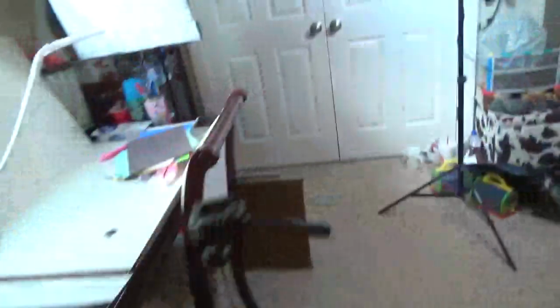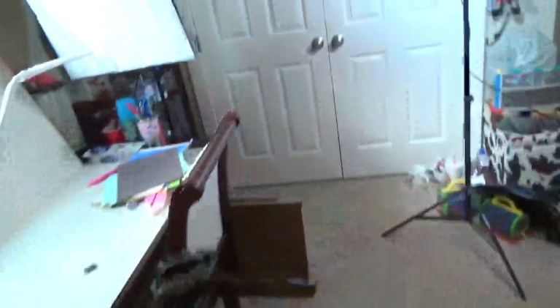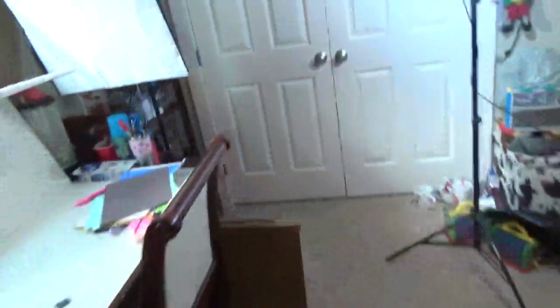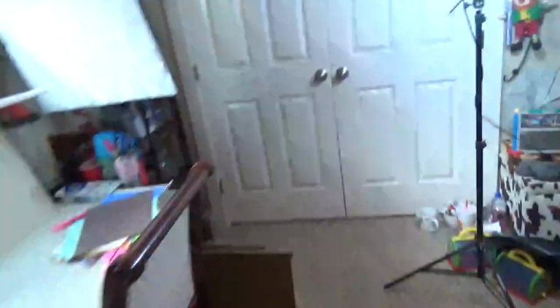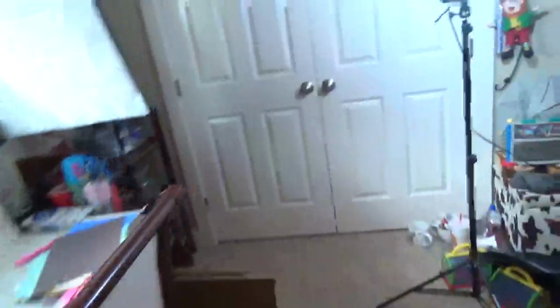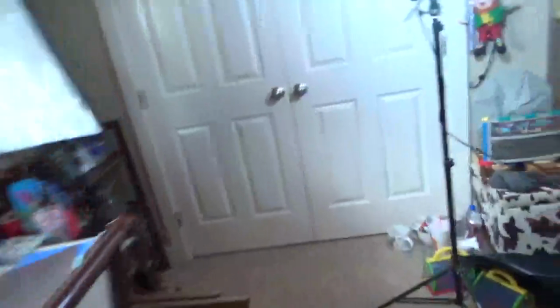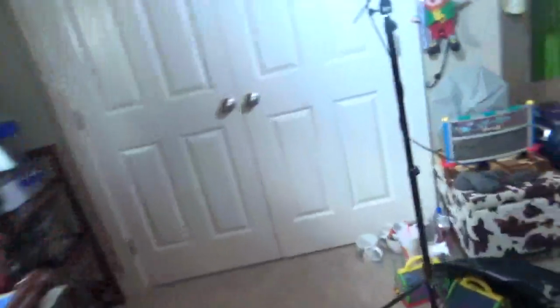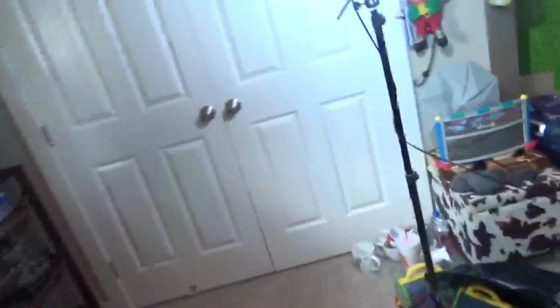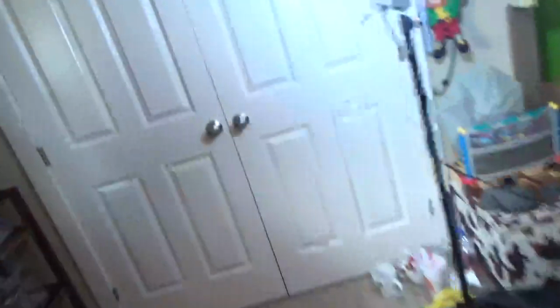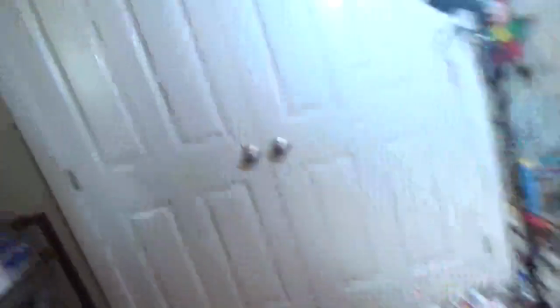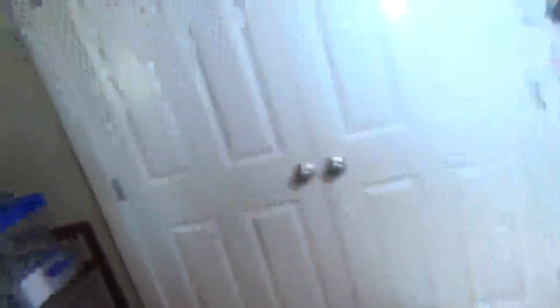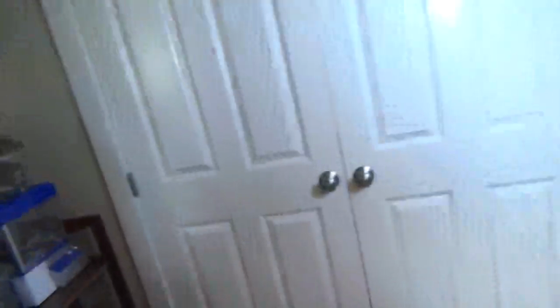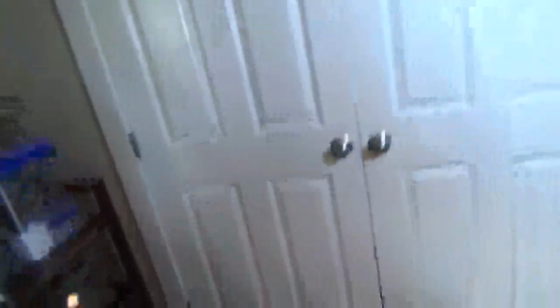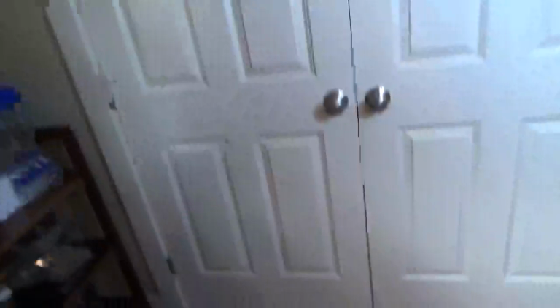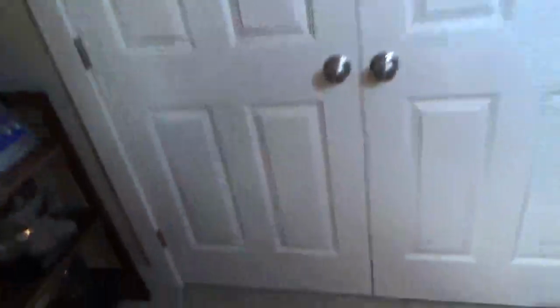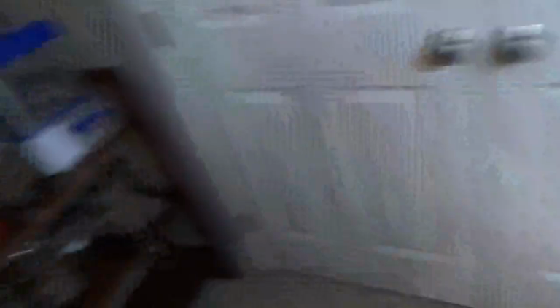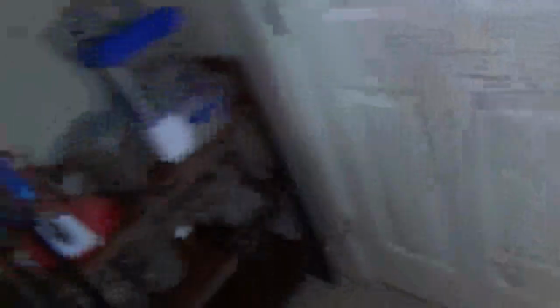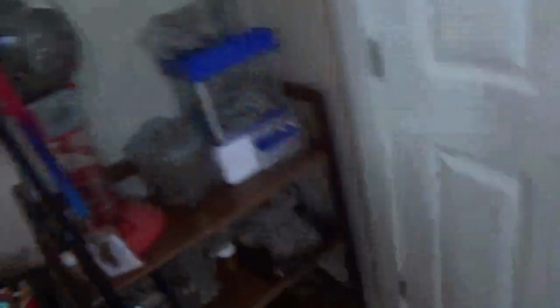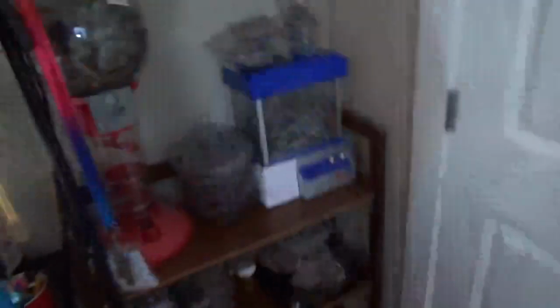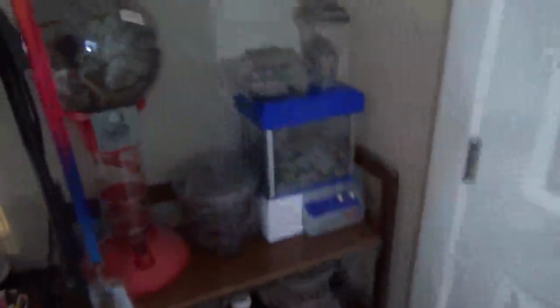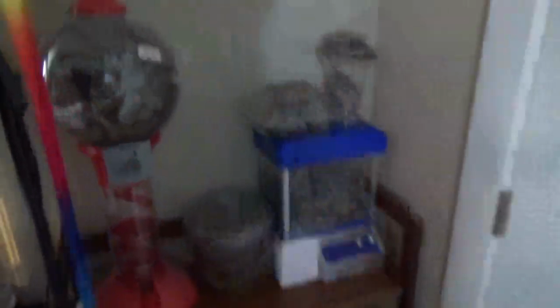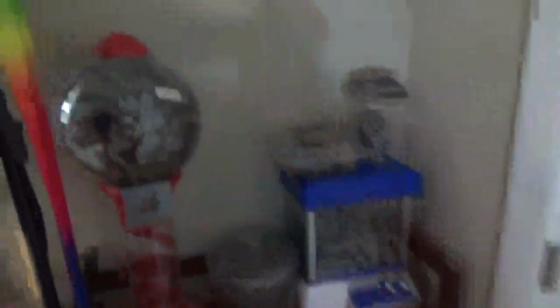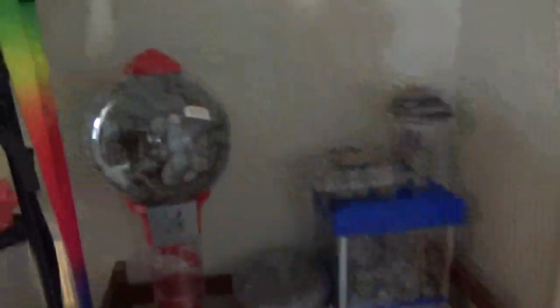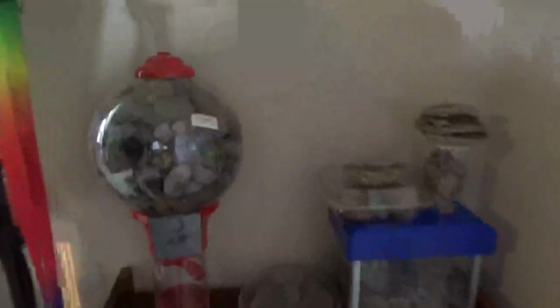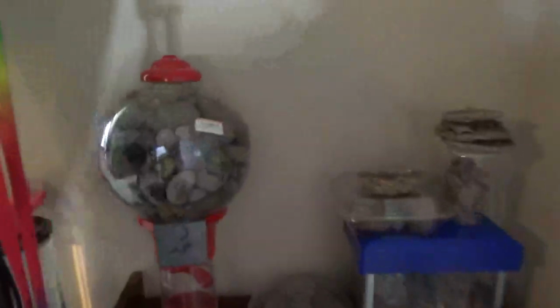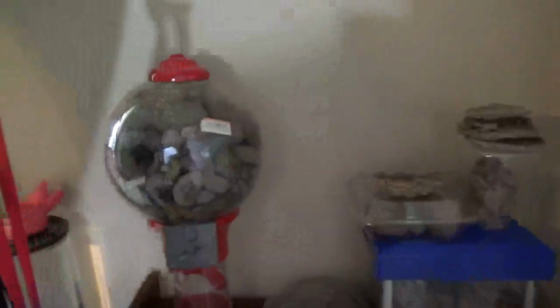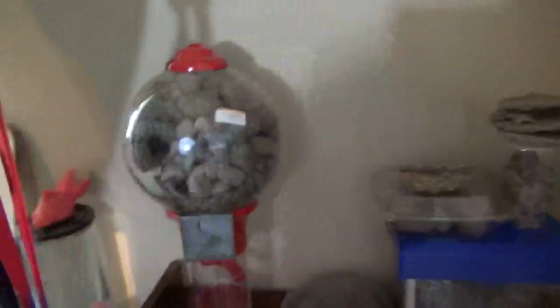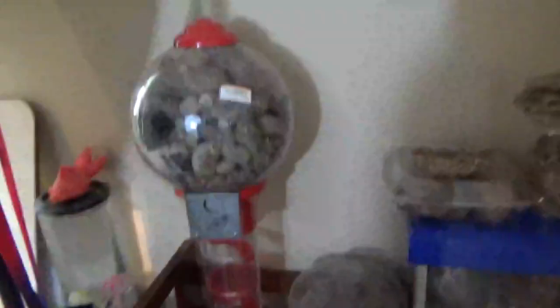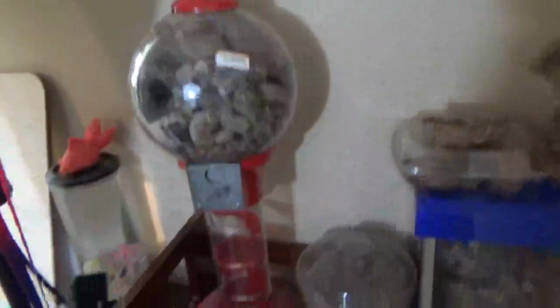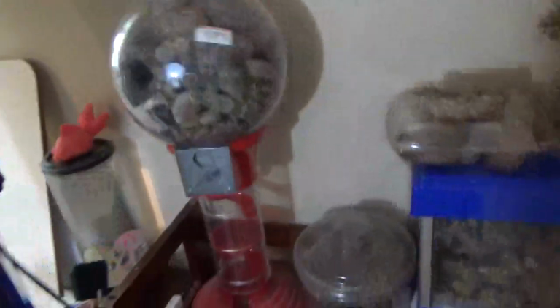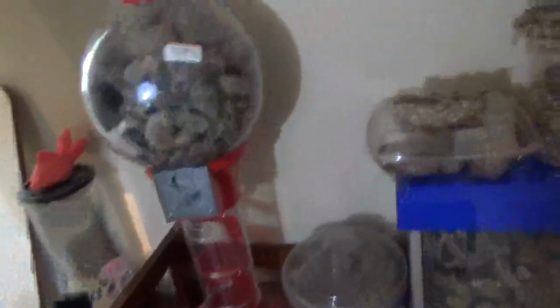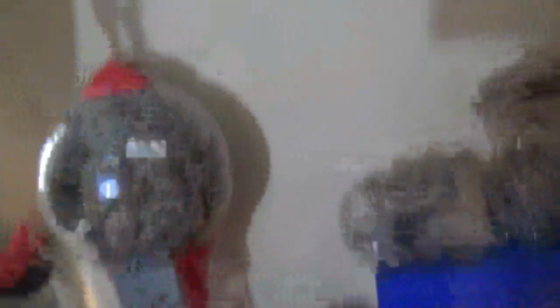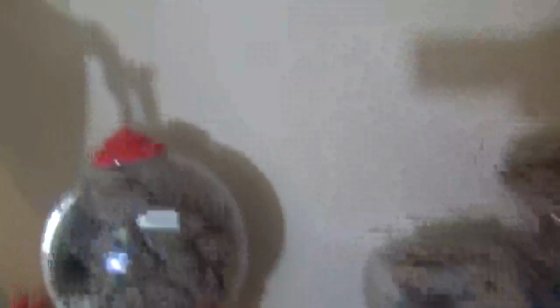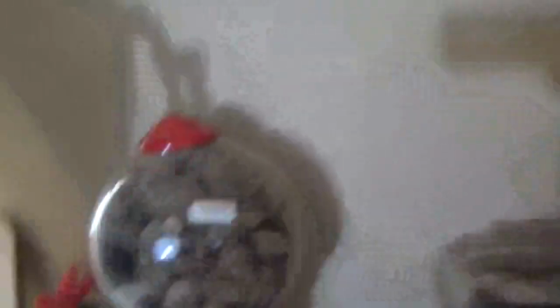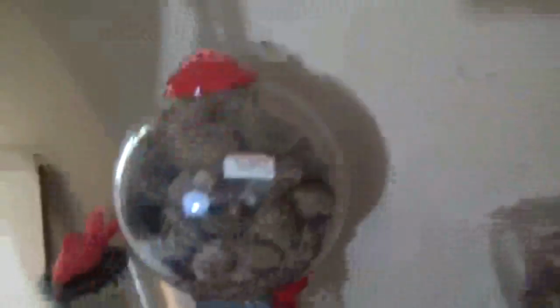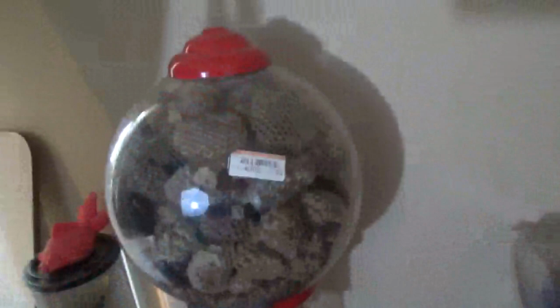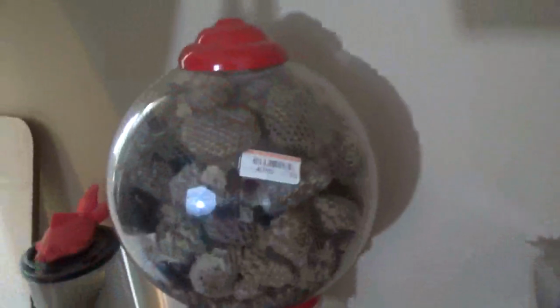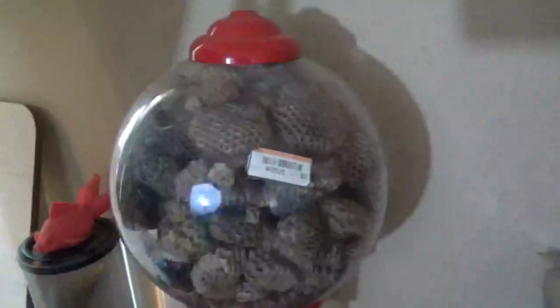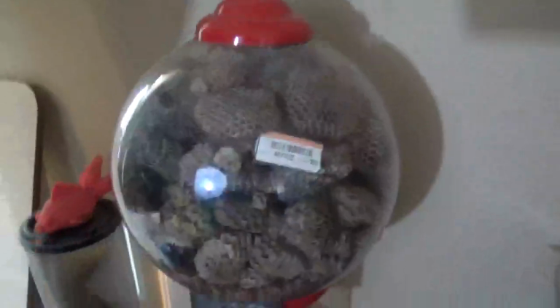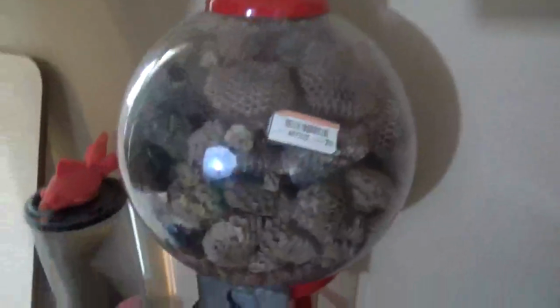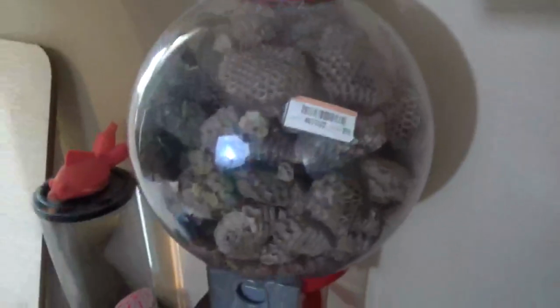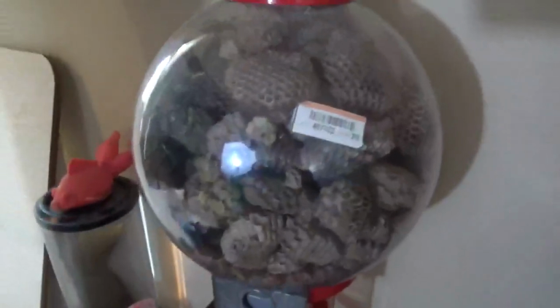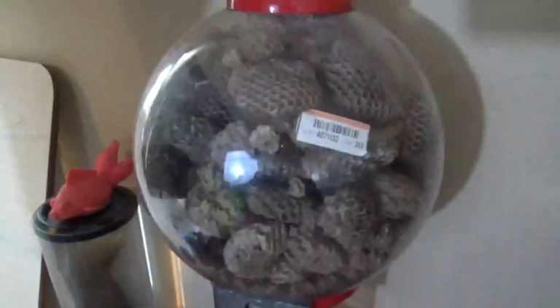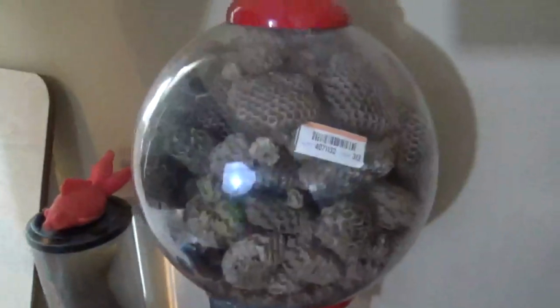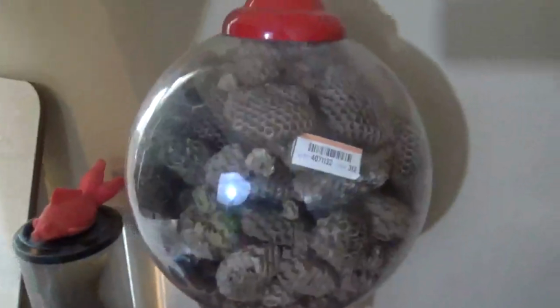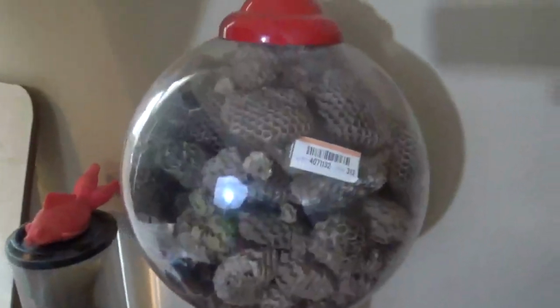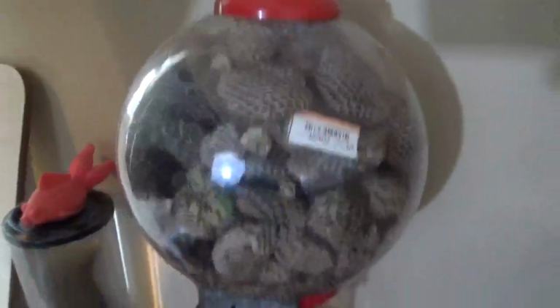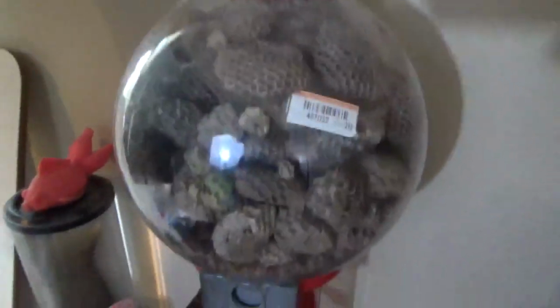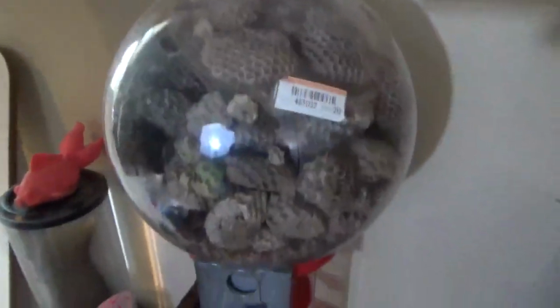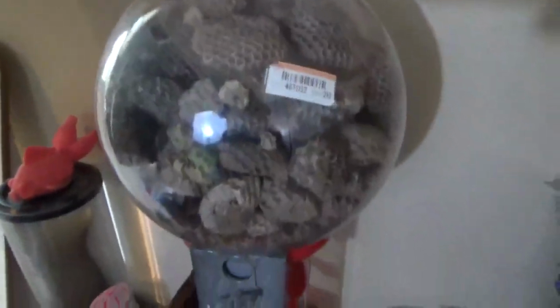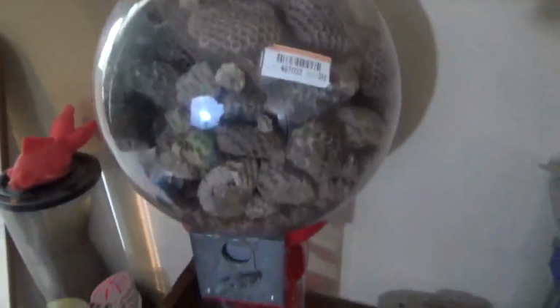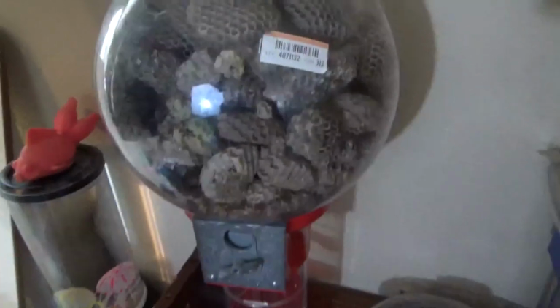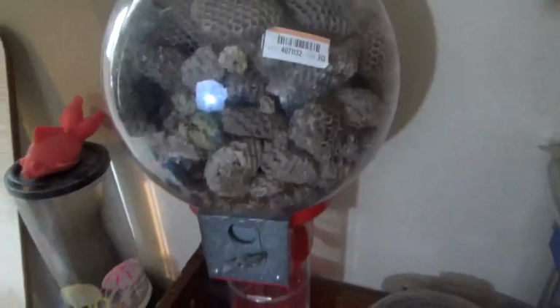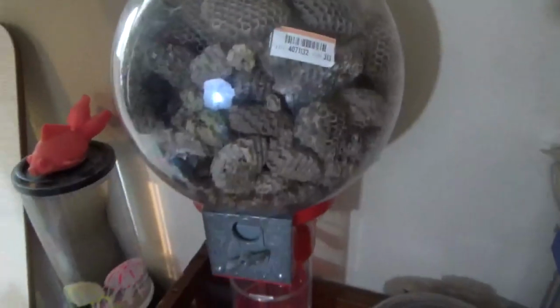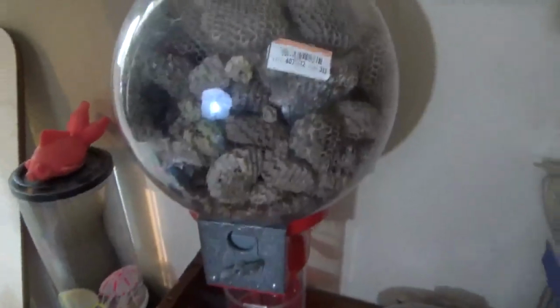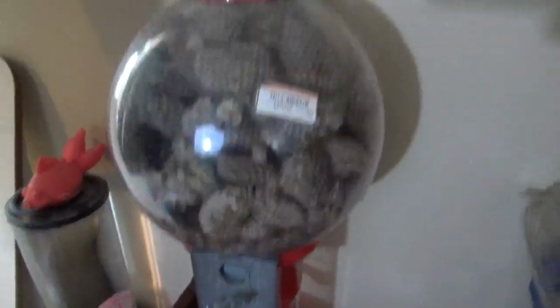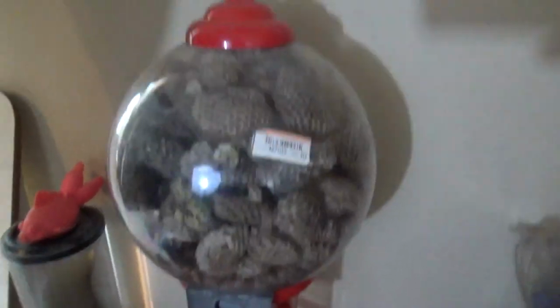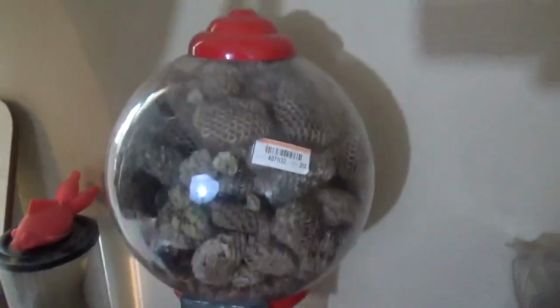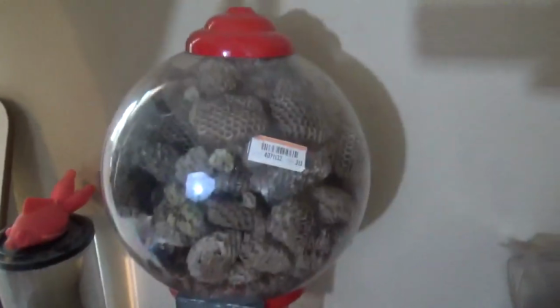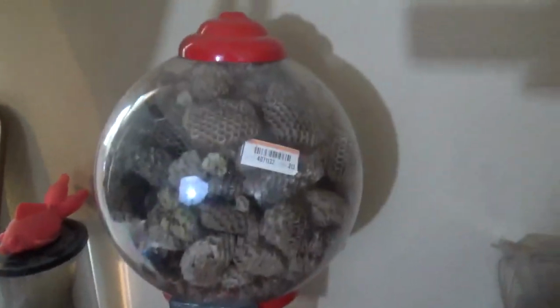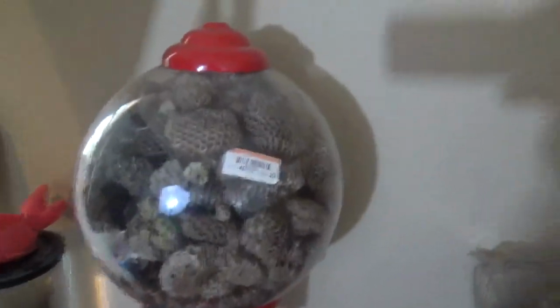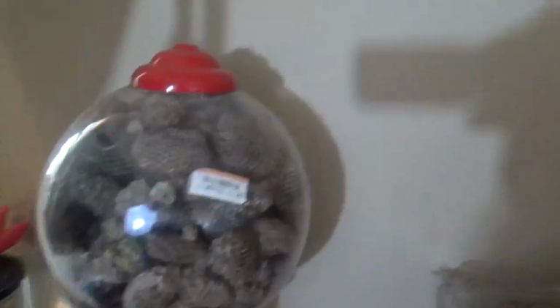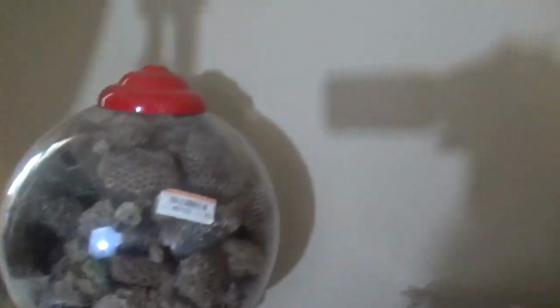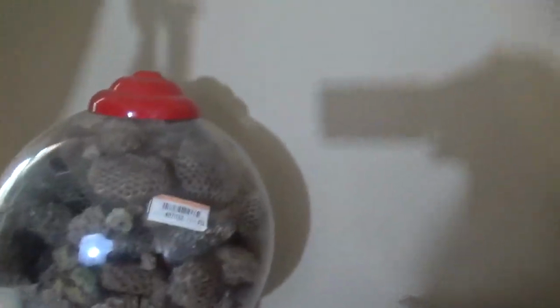And right over here is all the rest of my nests. I filled up my gumball machine full of them.